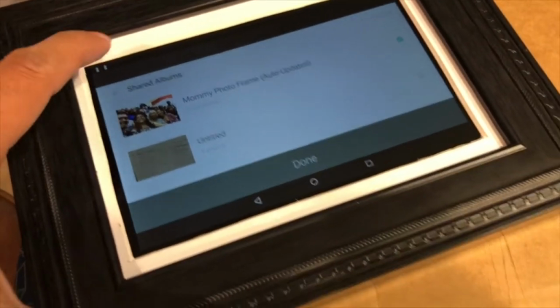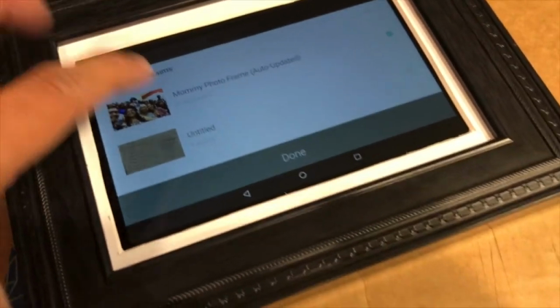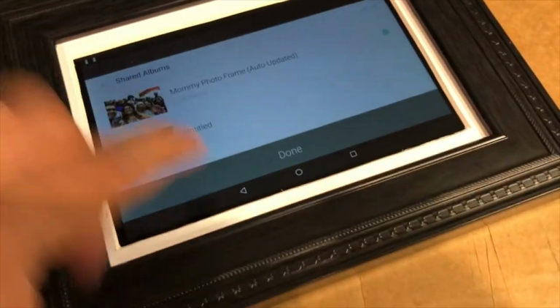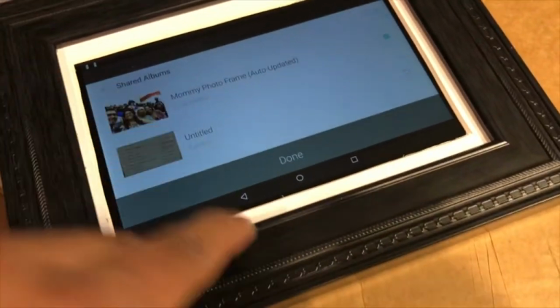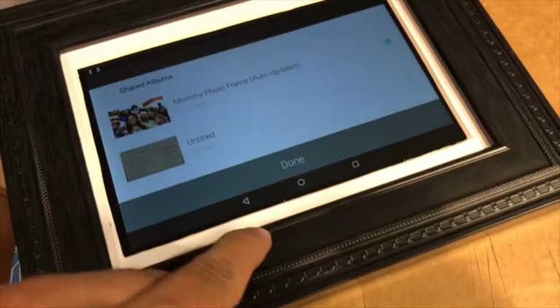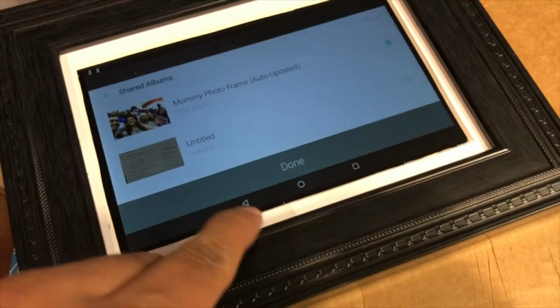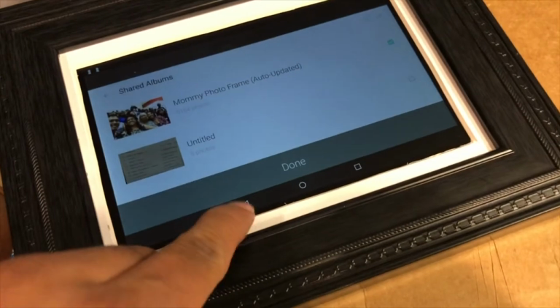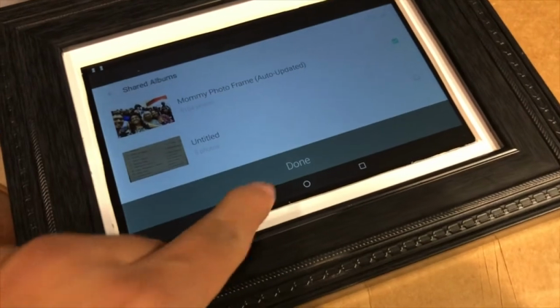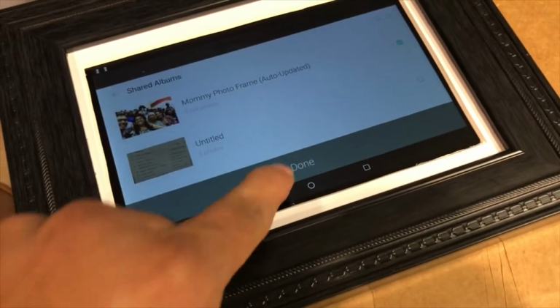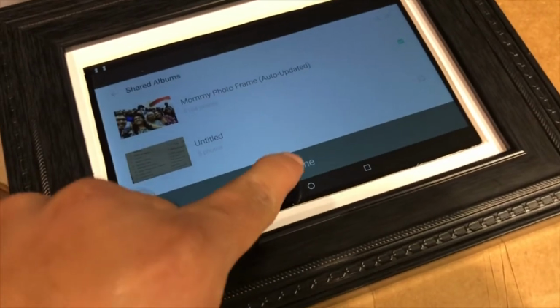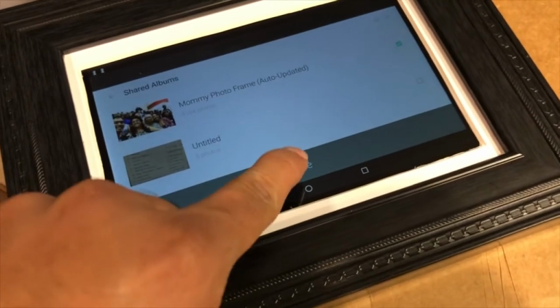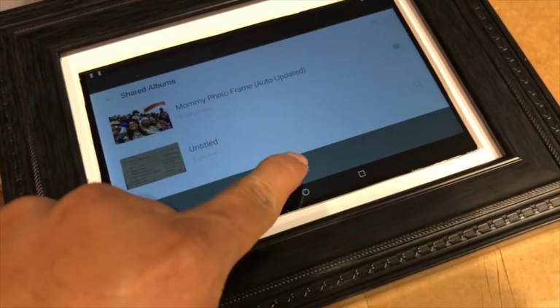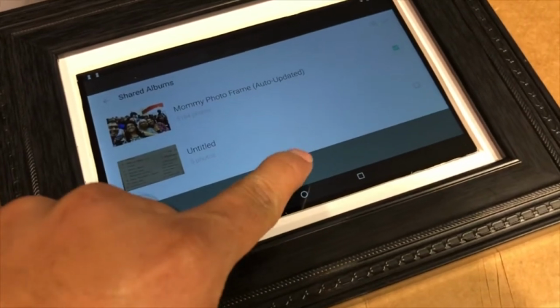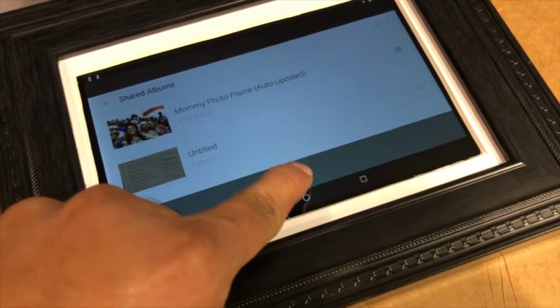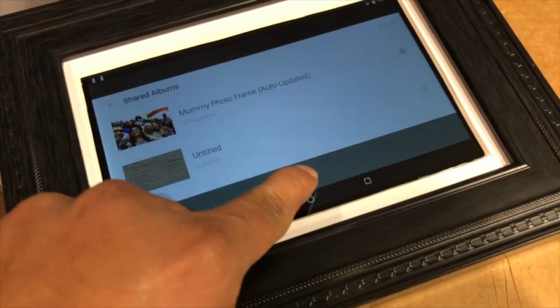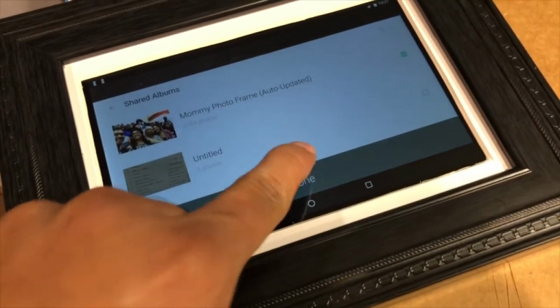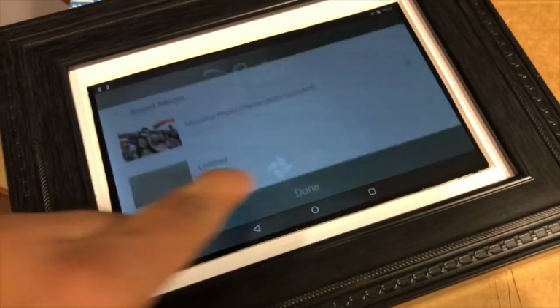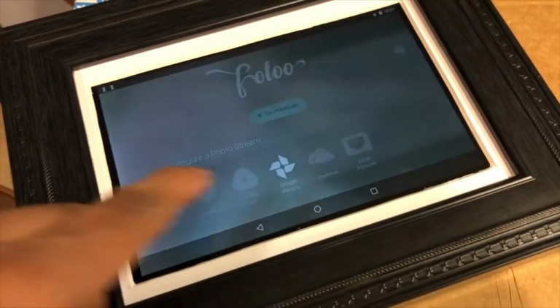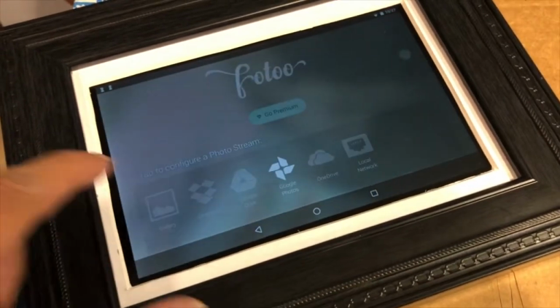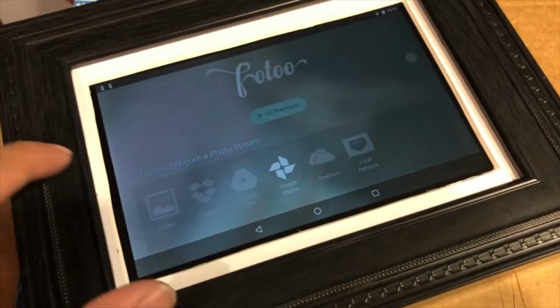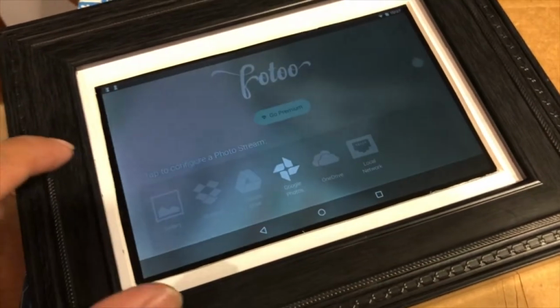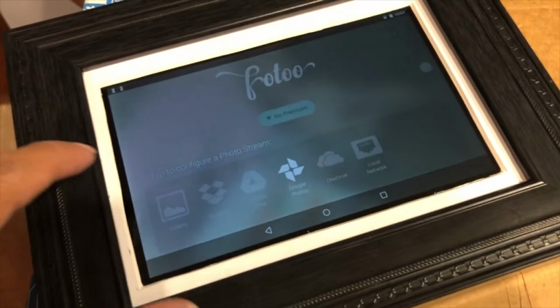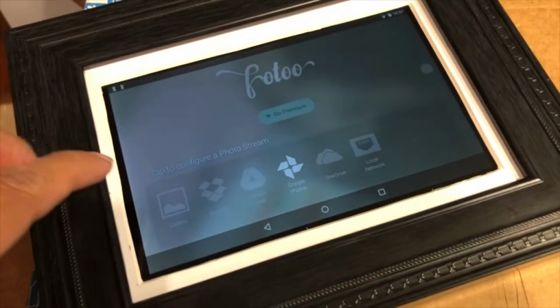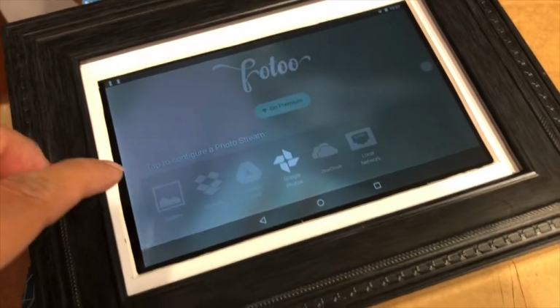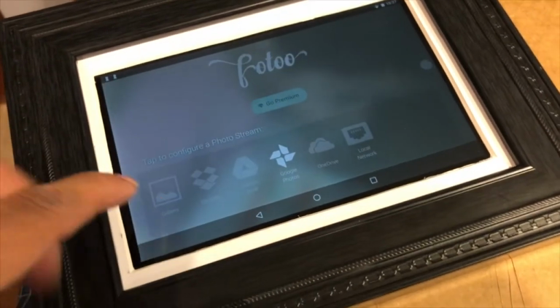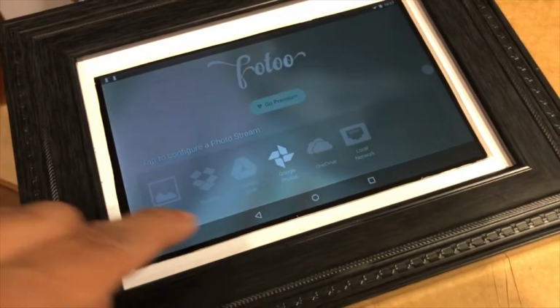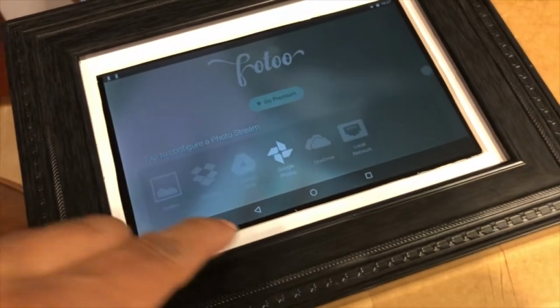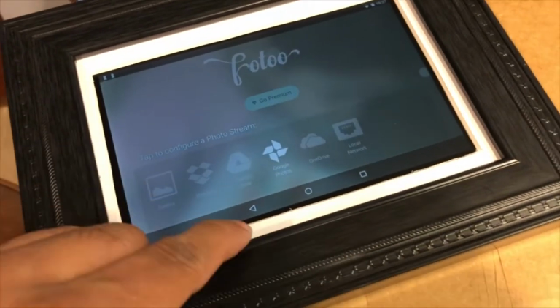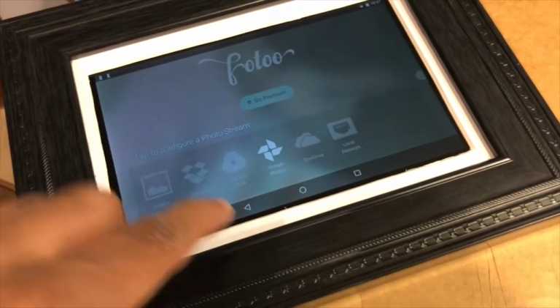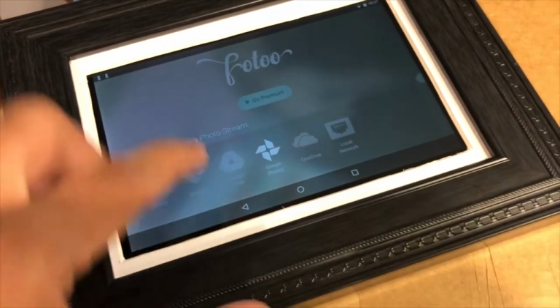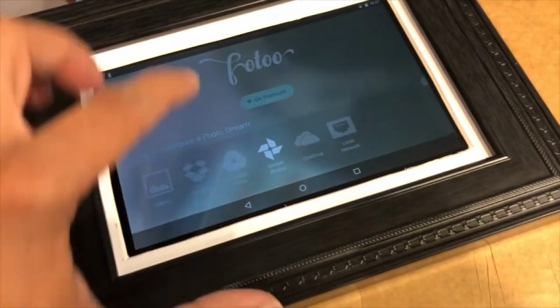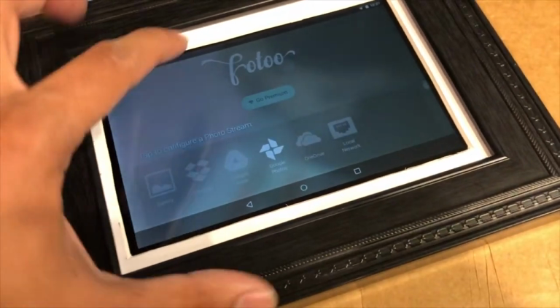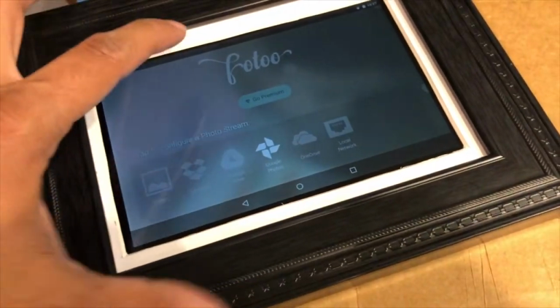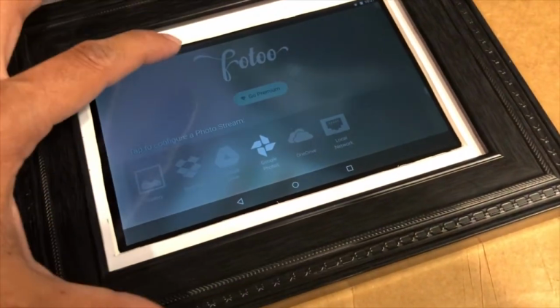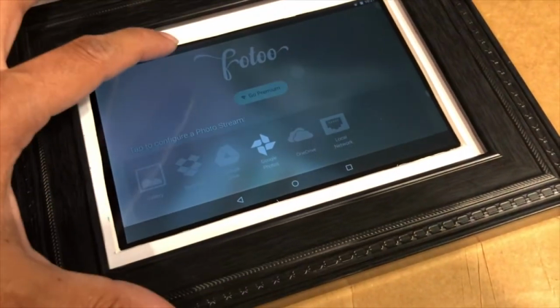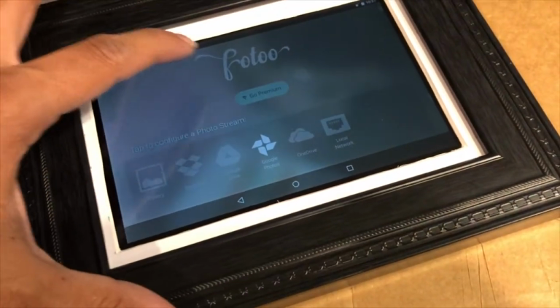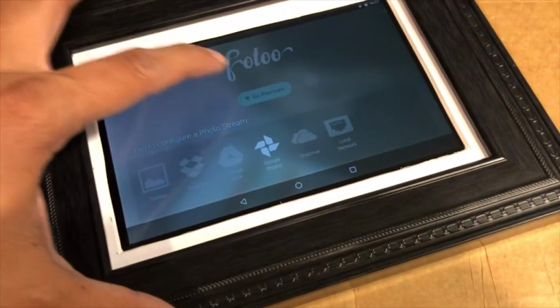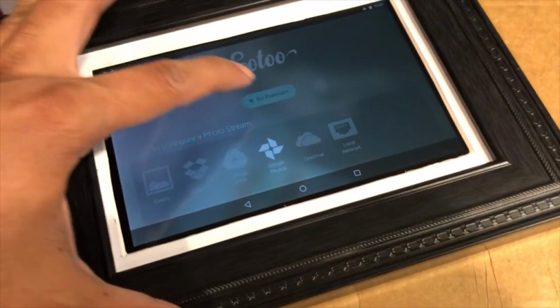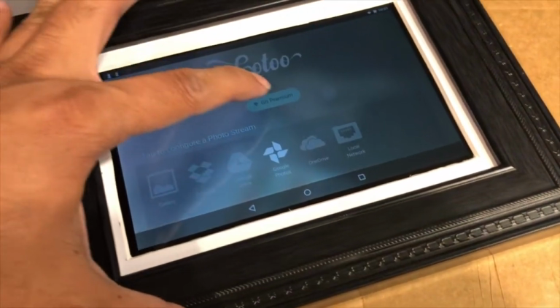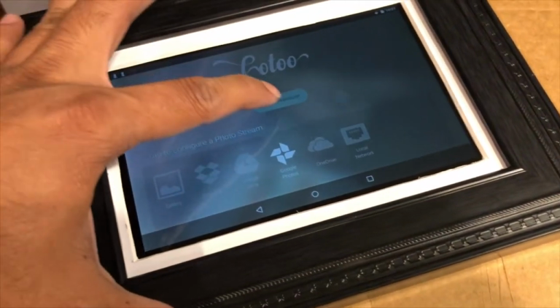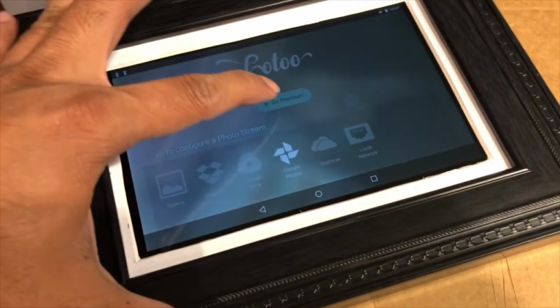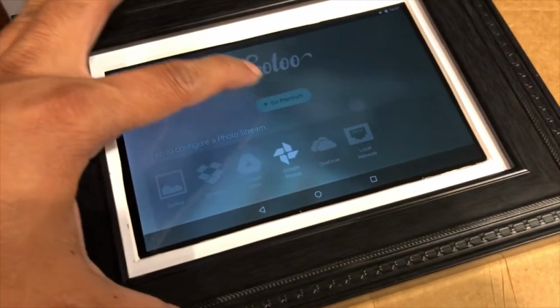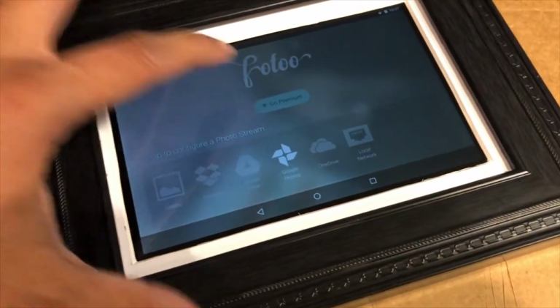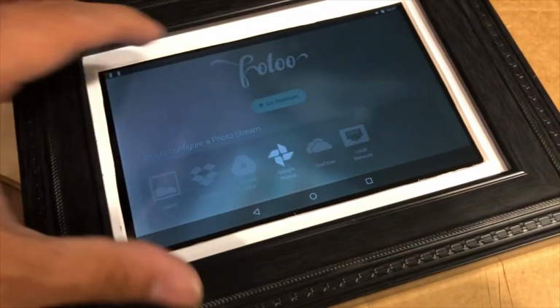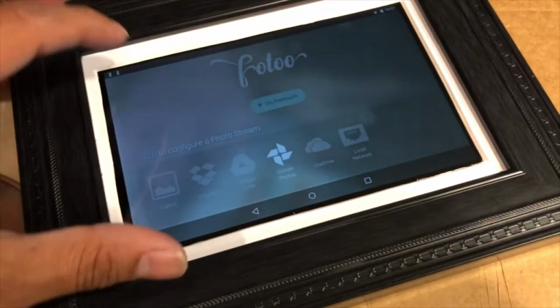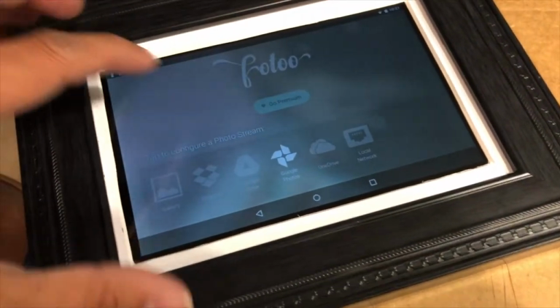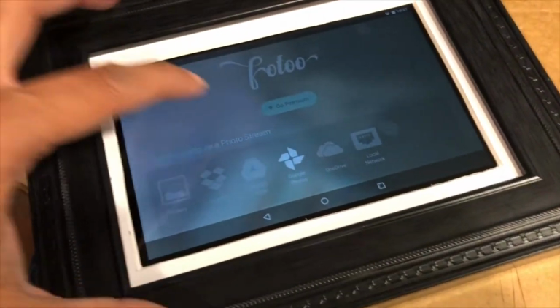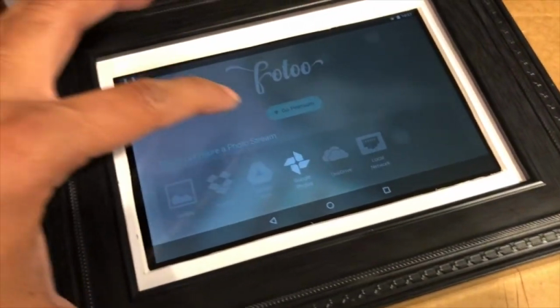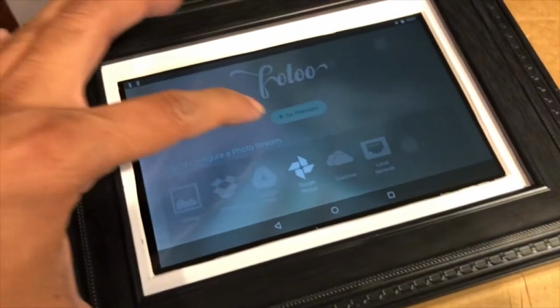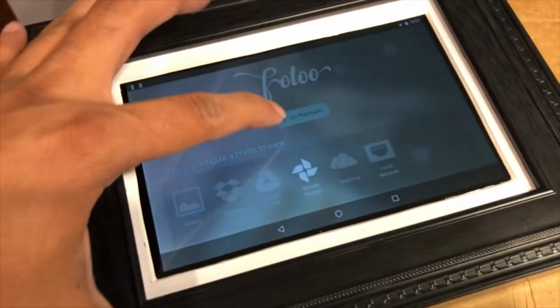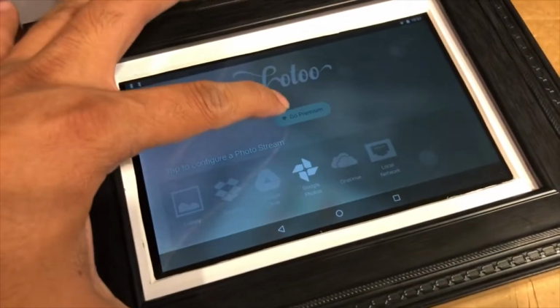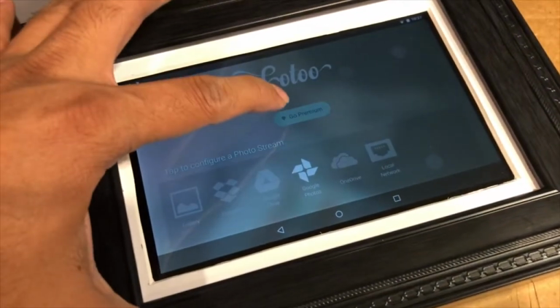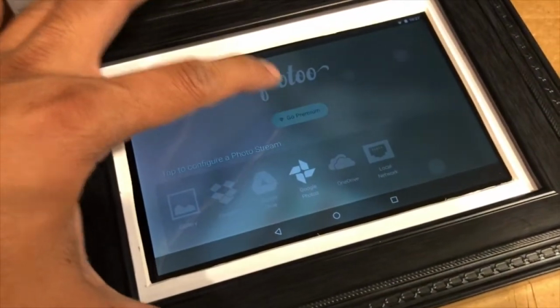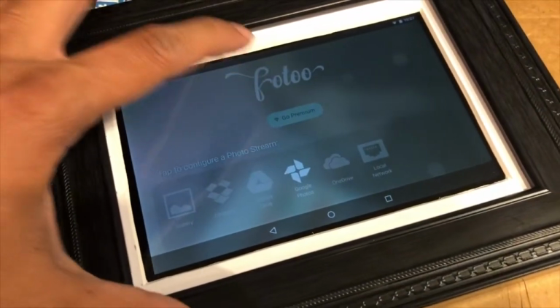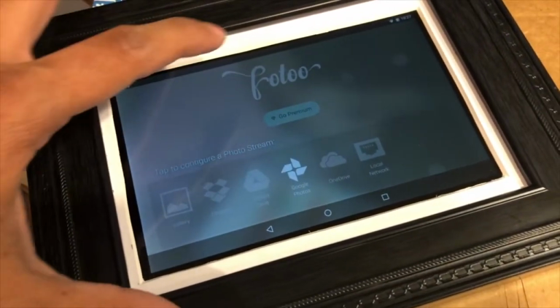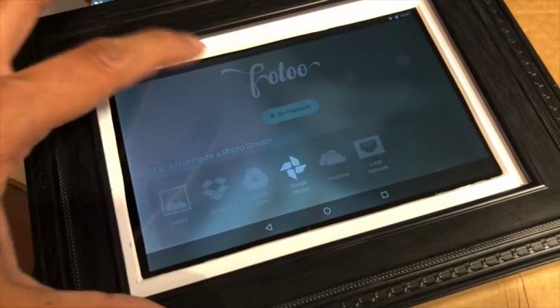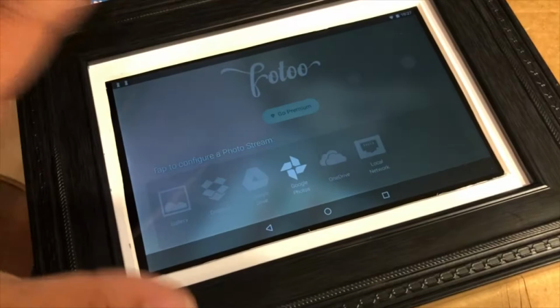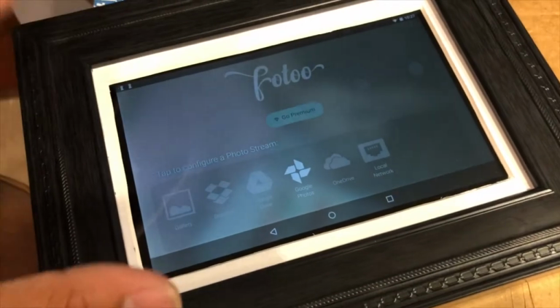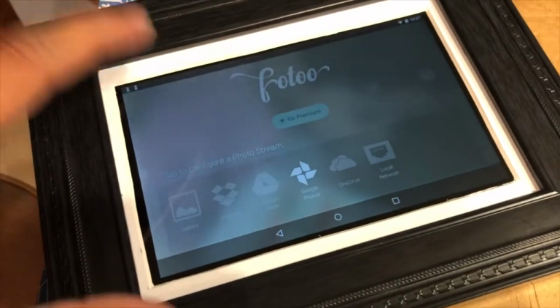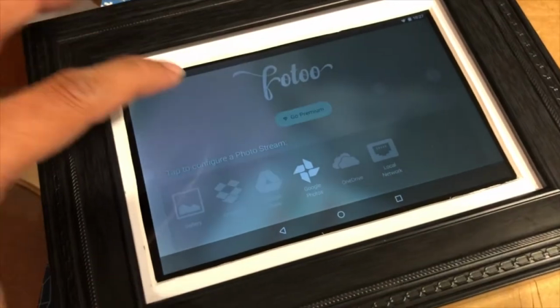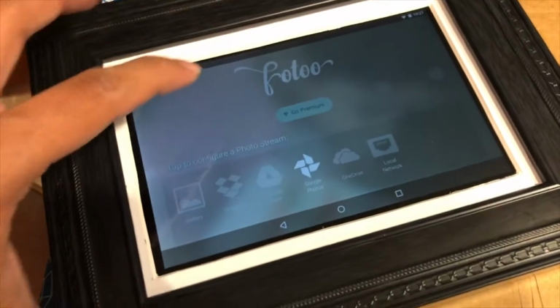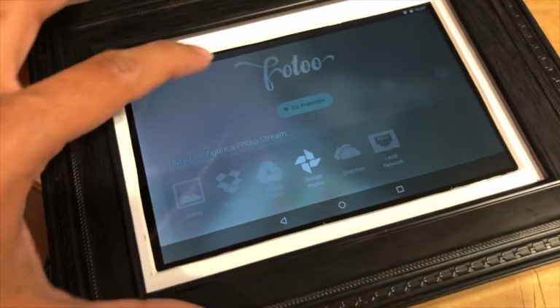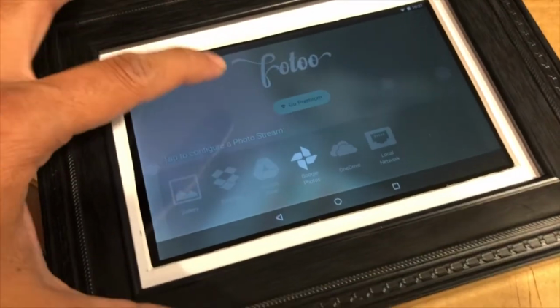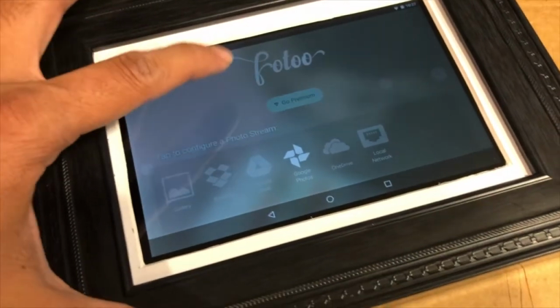If I take a picture, all I have to do is ensure that Google Photos has uploaded it and it will be available in the photo frame.